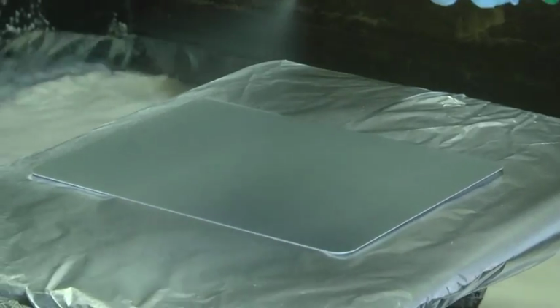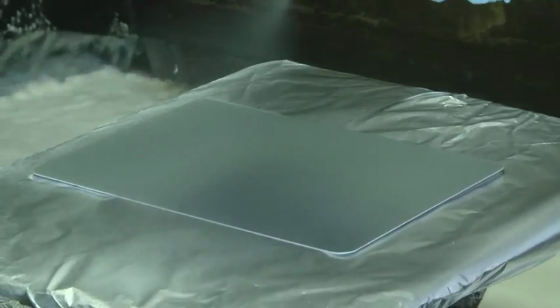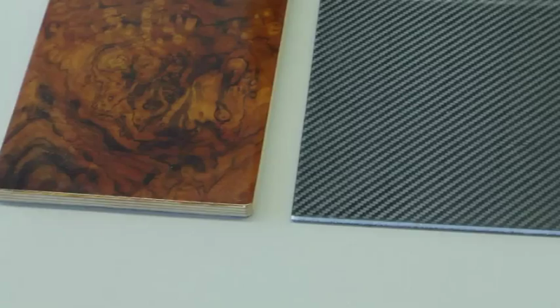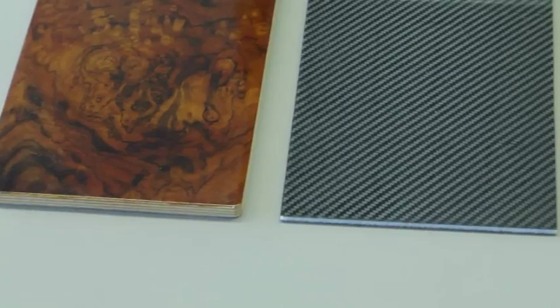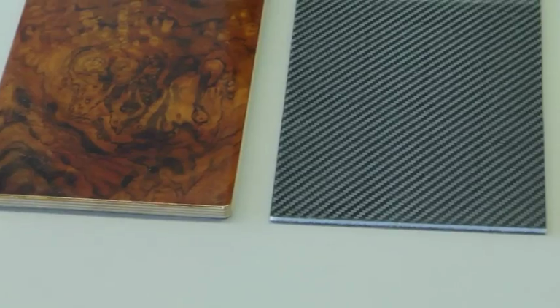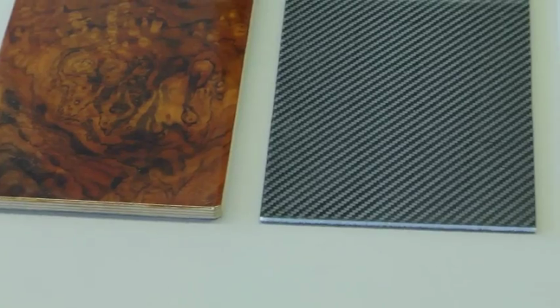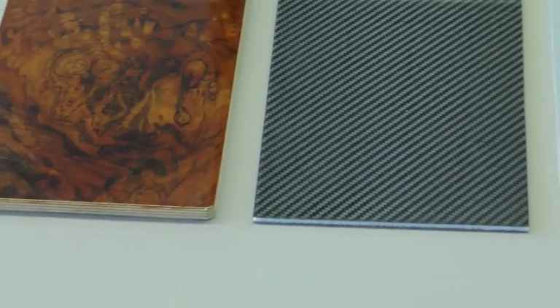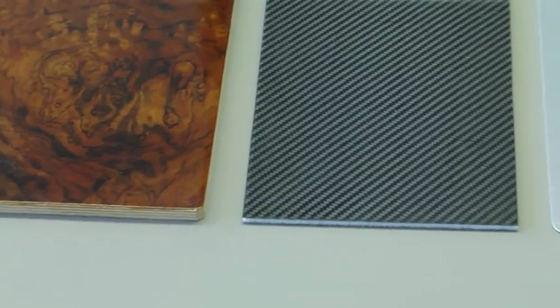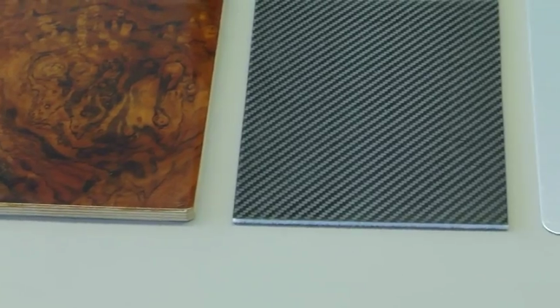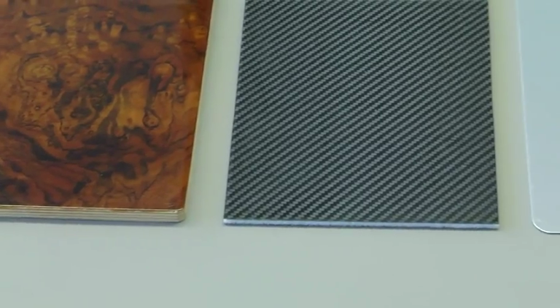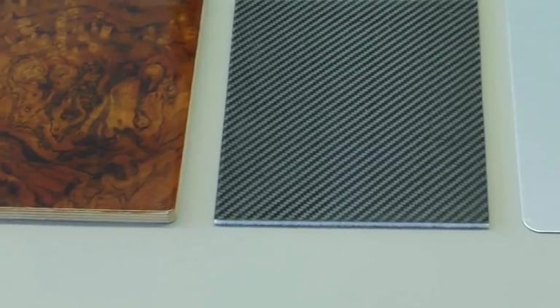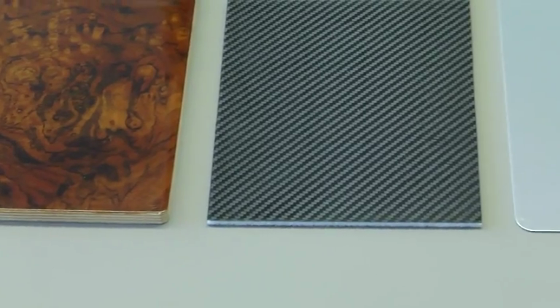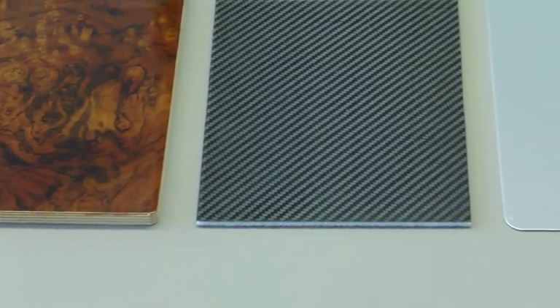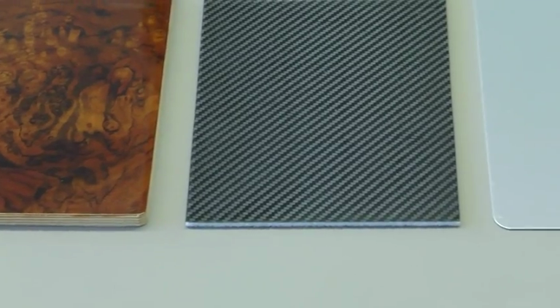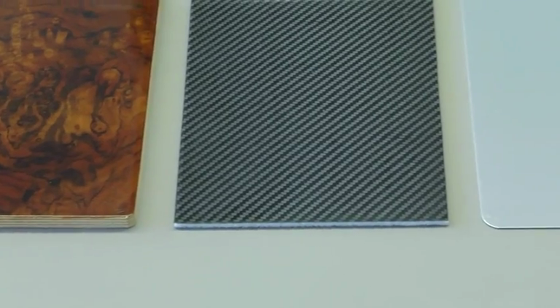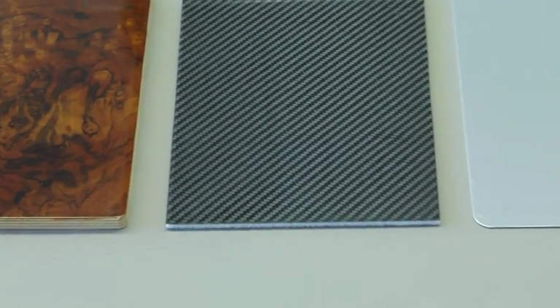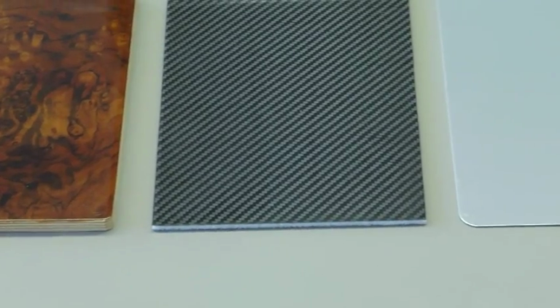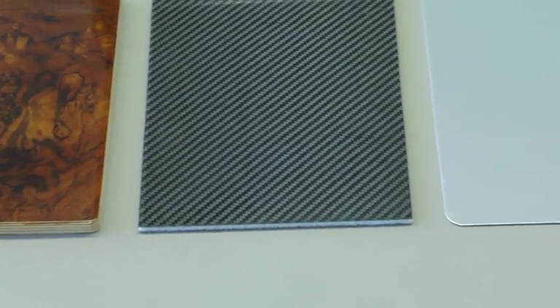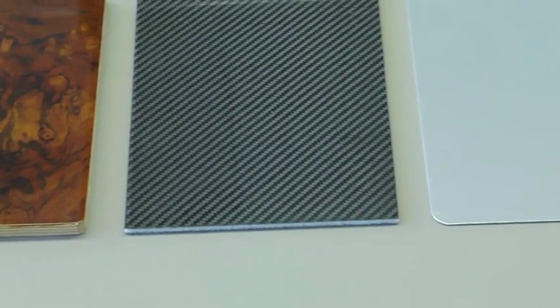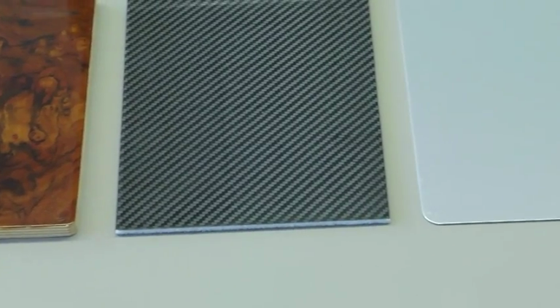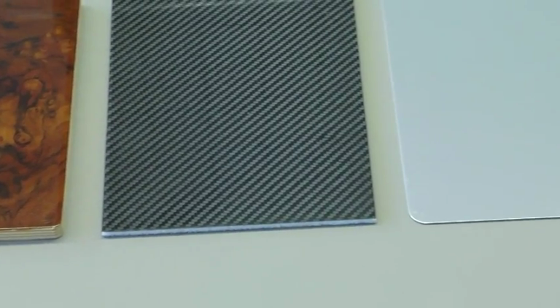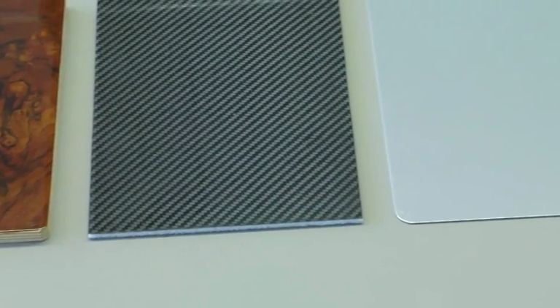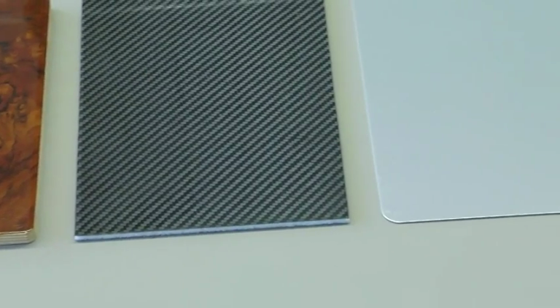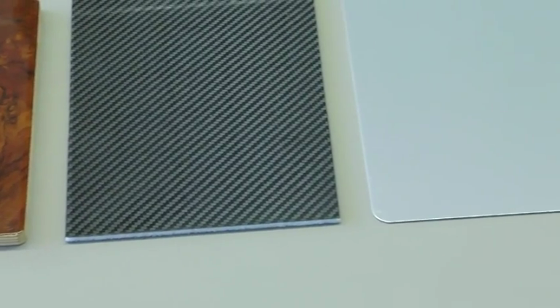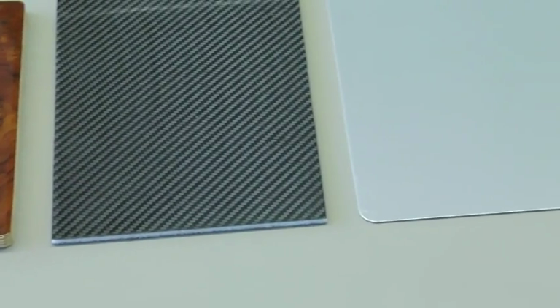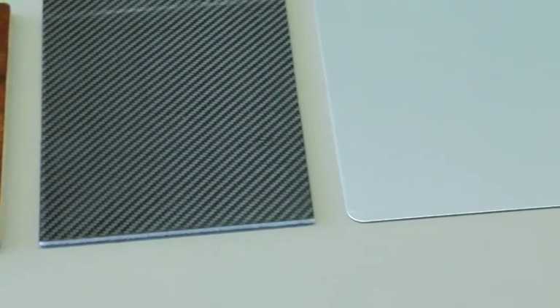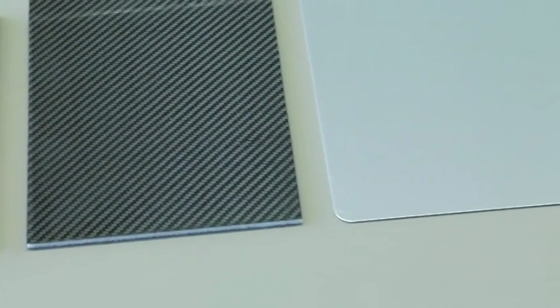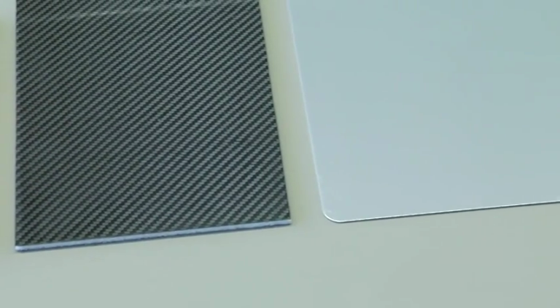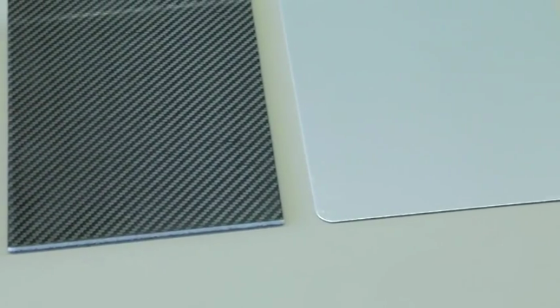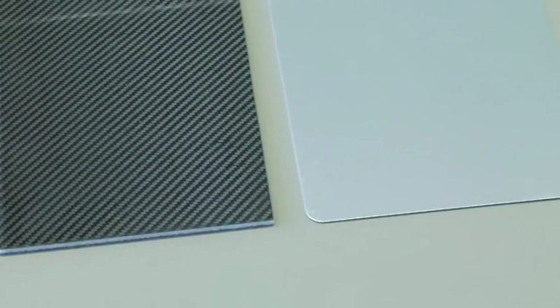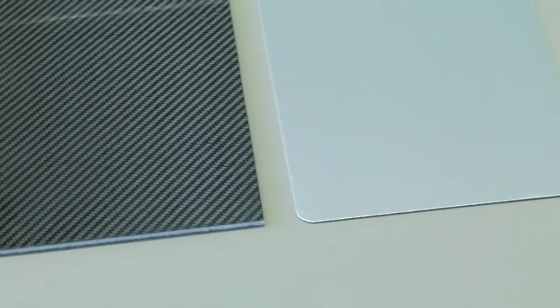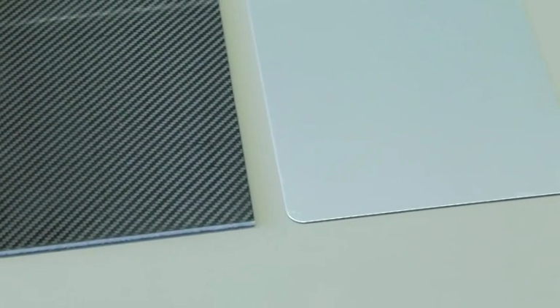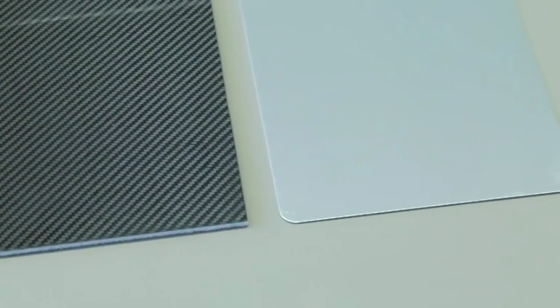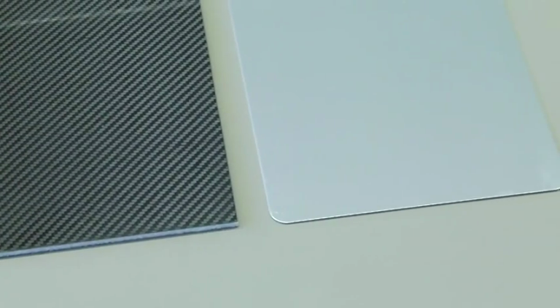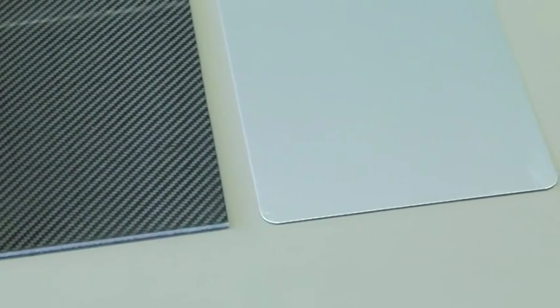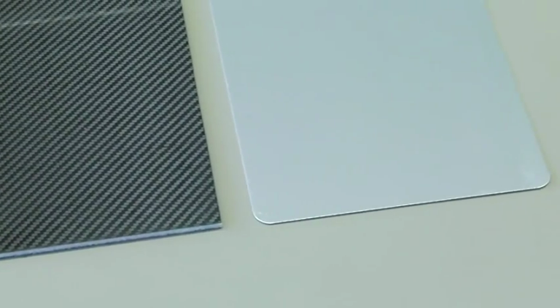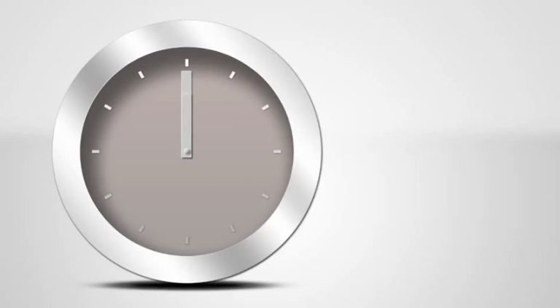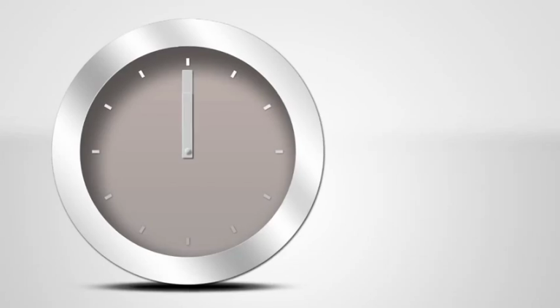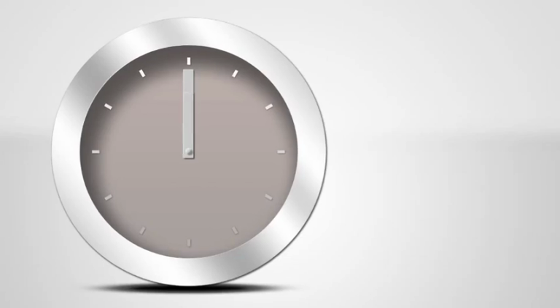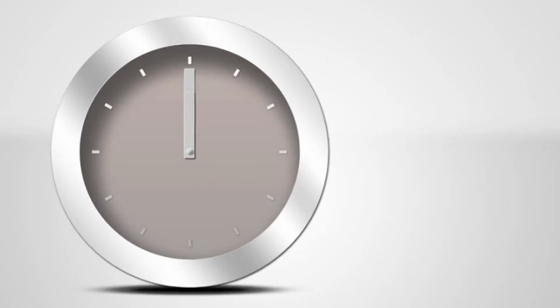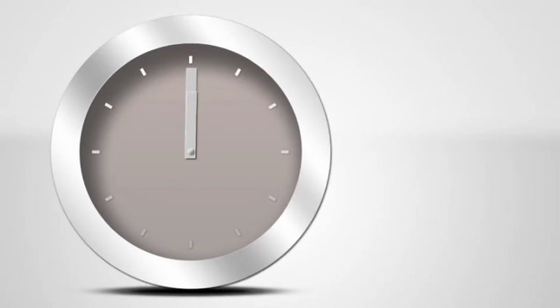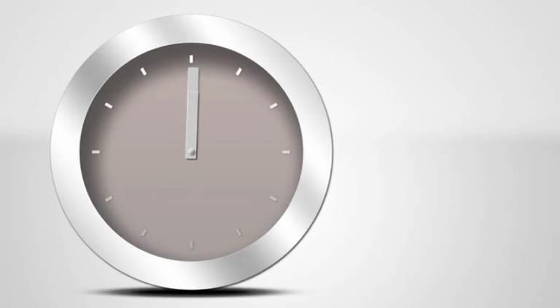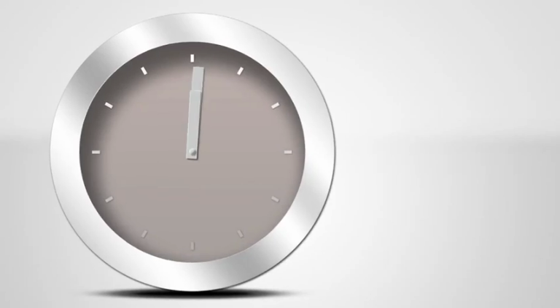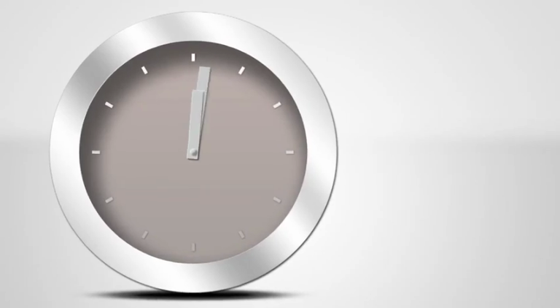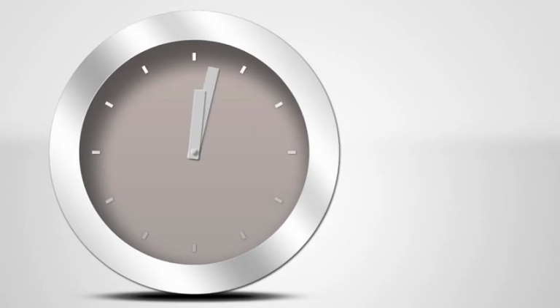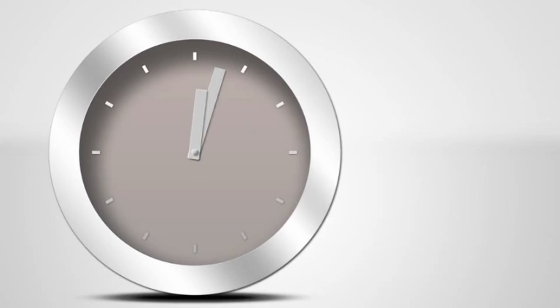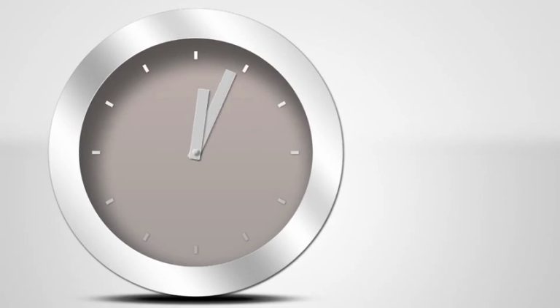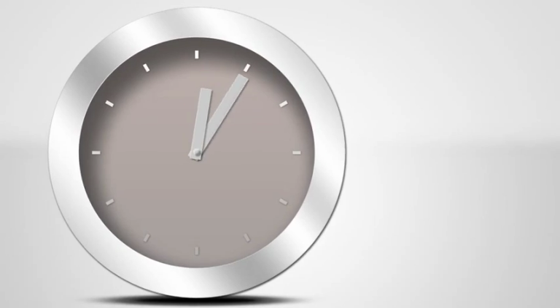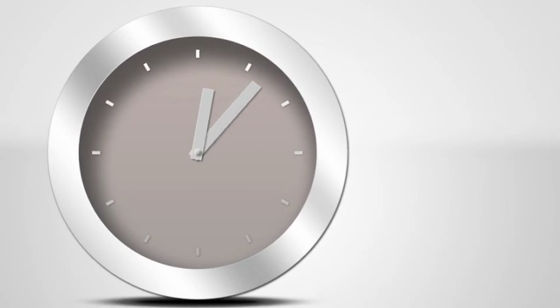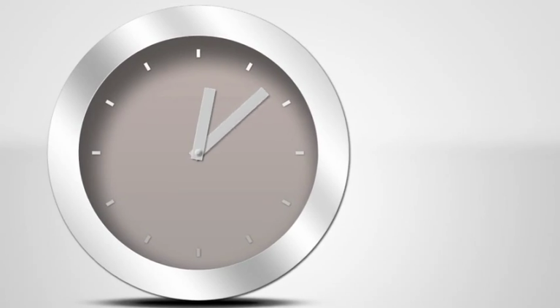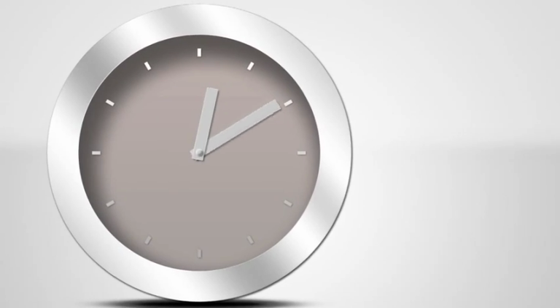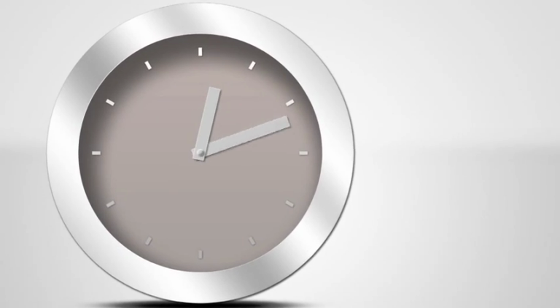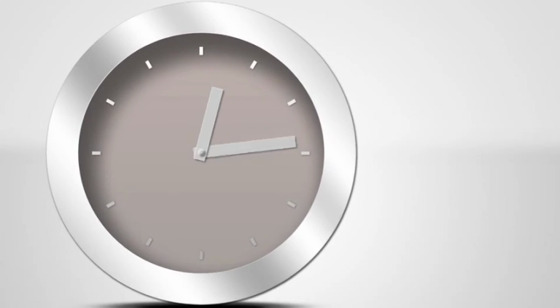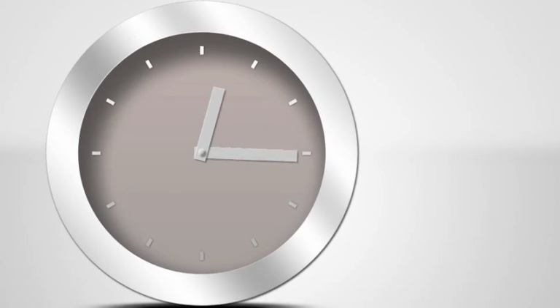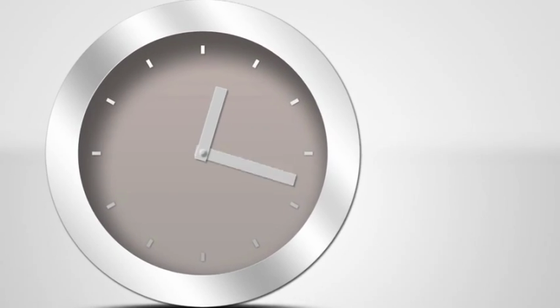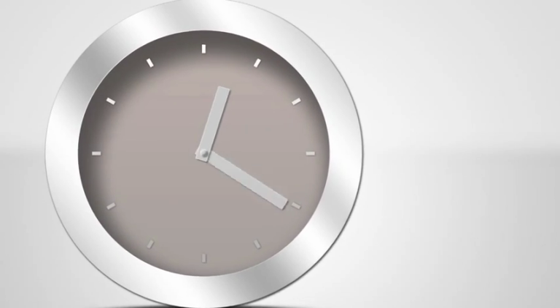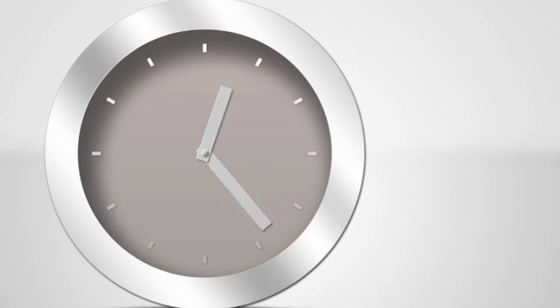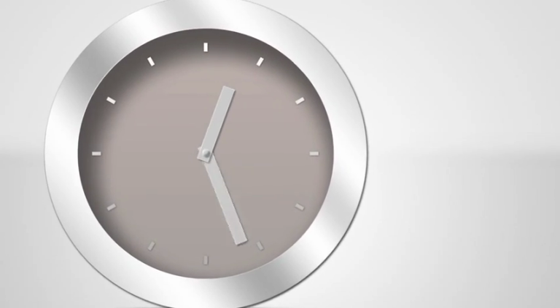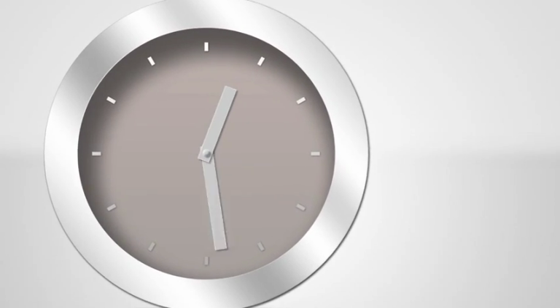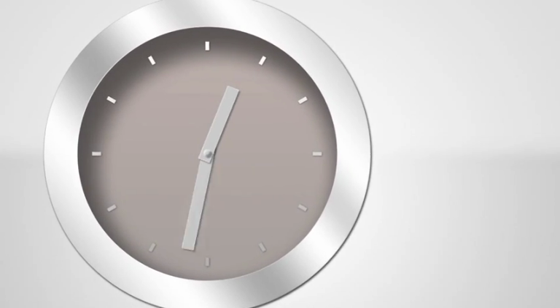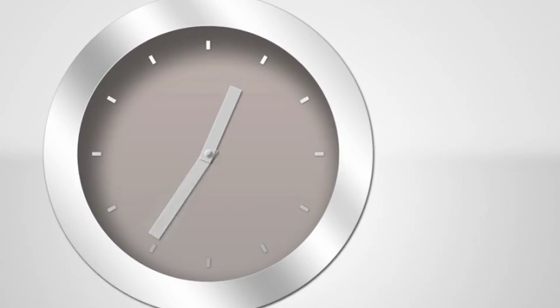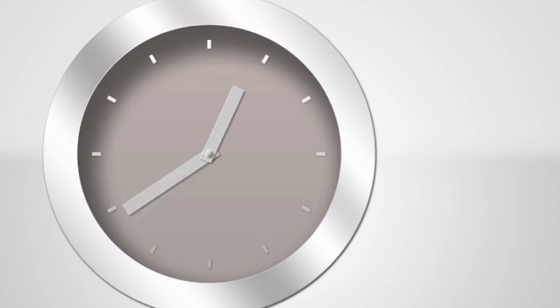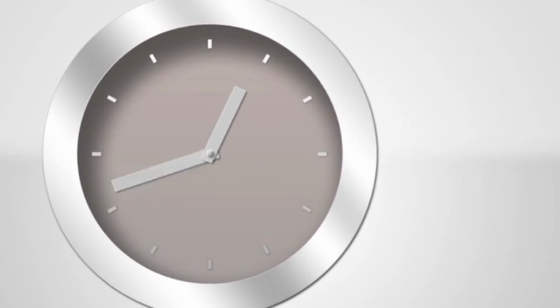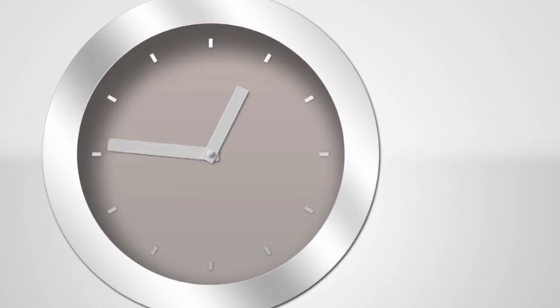These coatings are suitable for all kinds of substrates. The surface is already touch-dry after one hour.